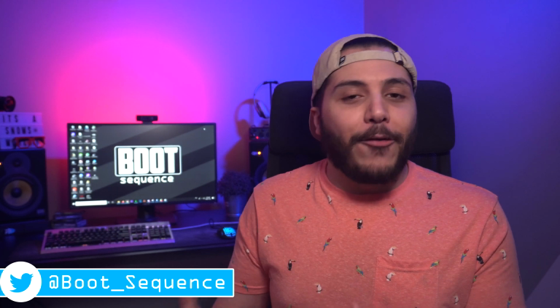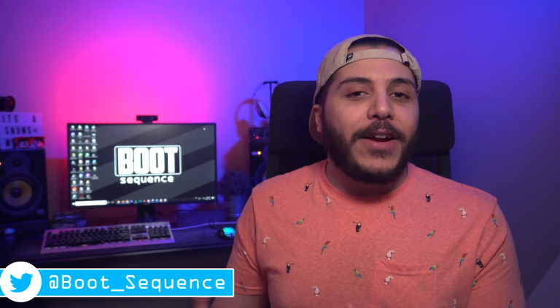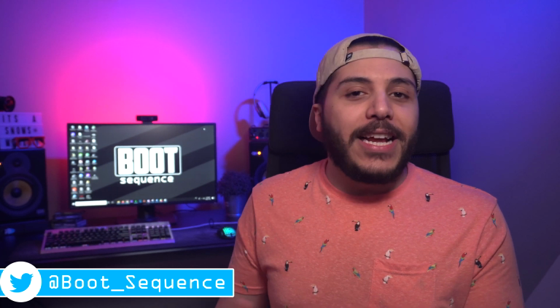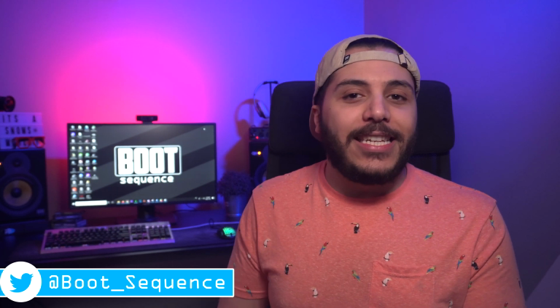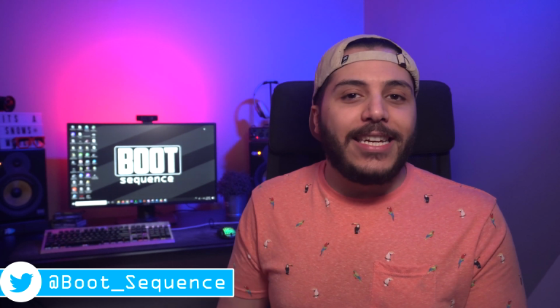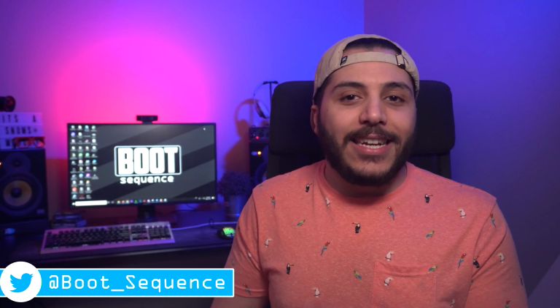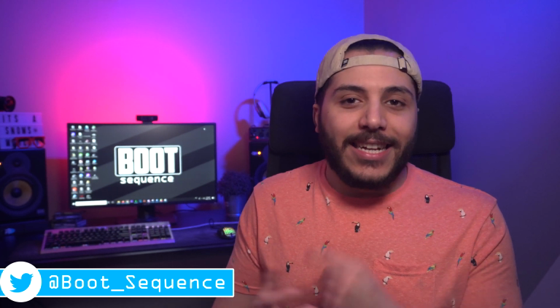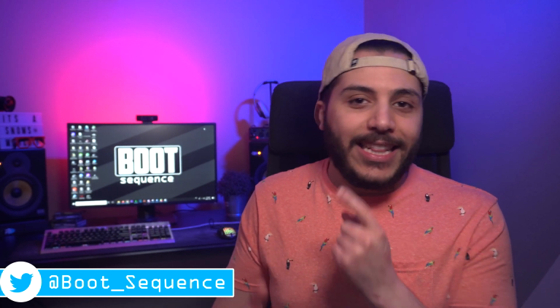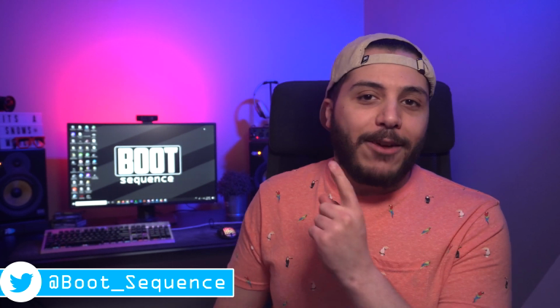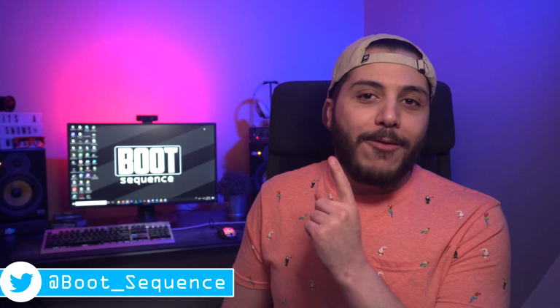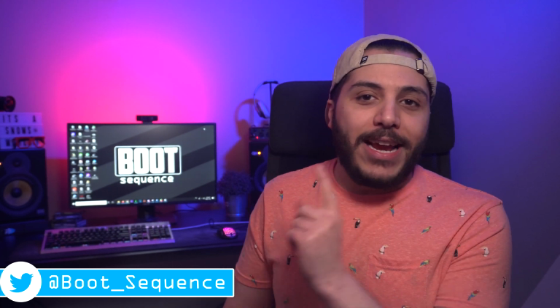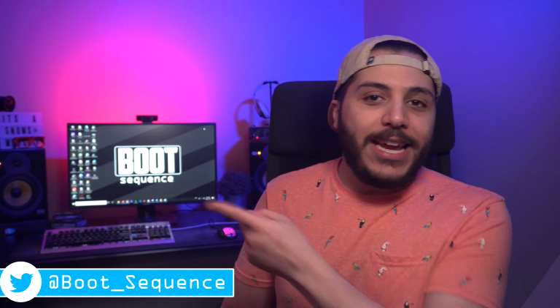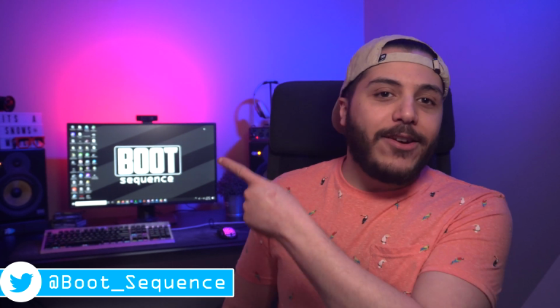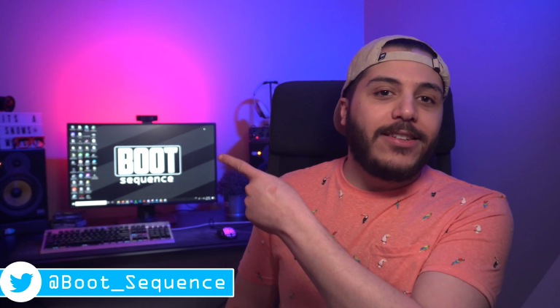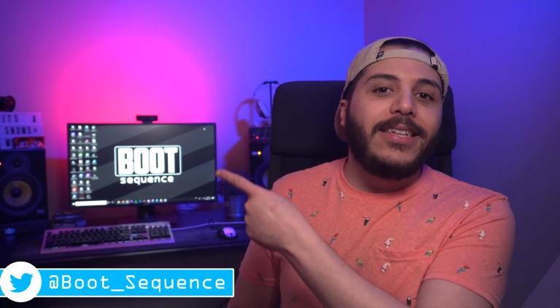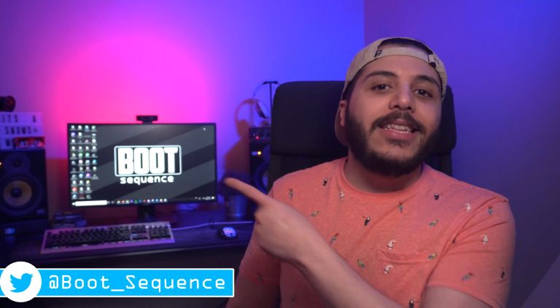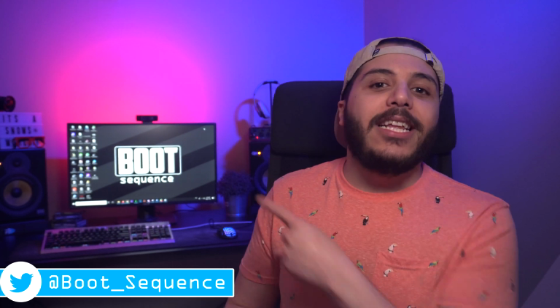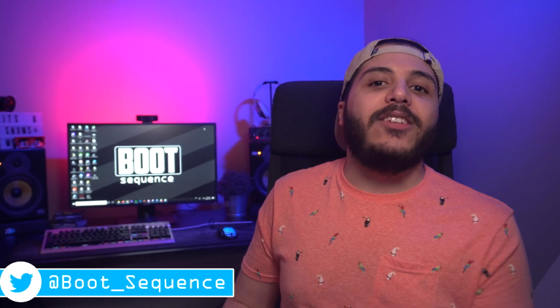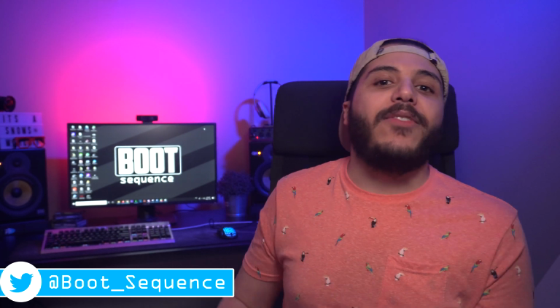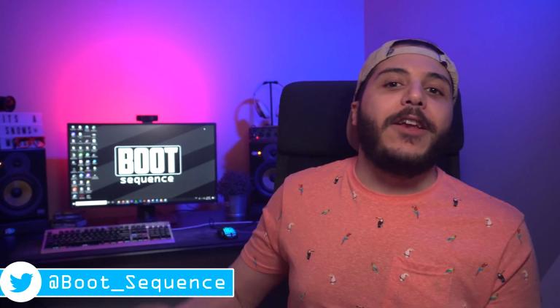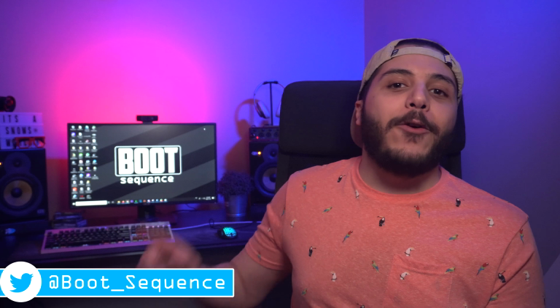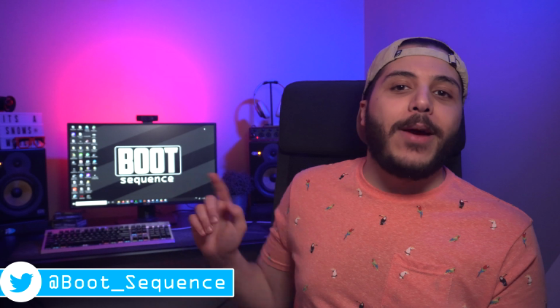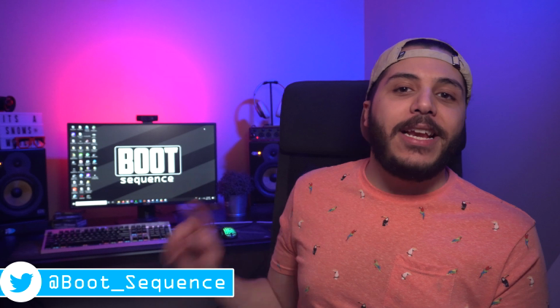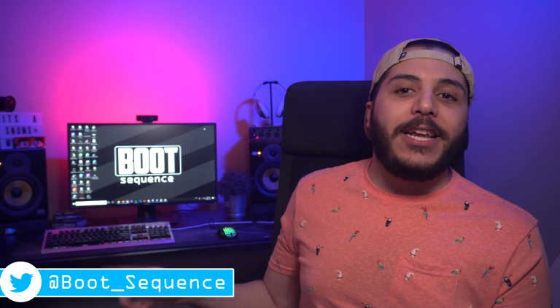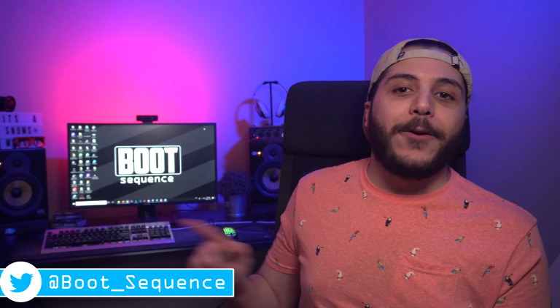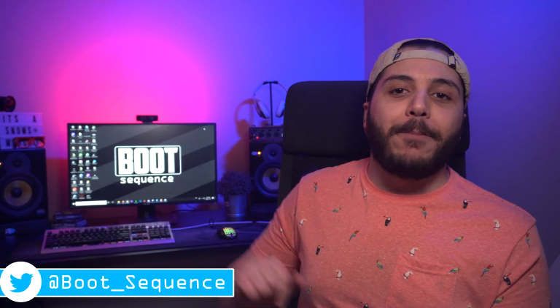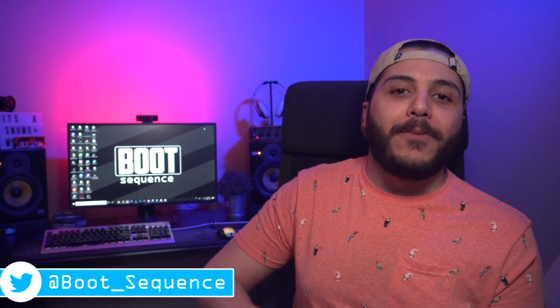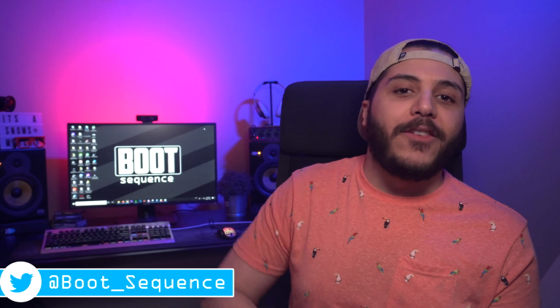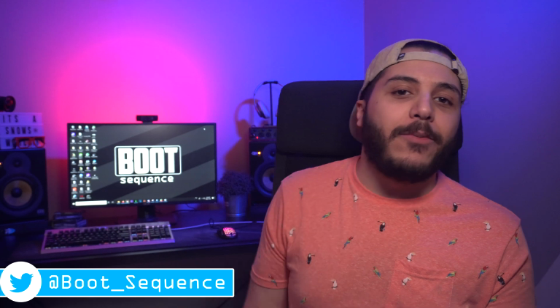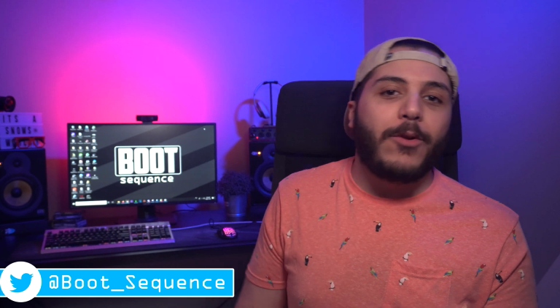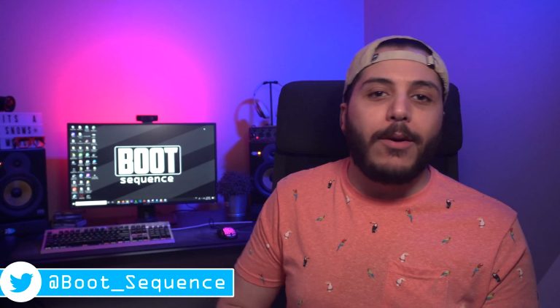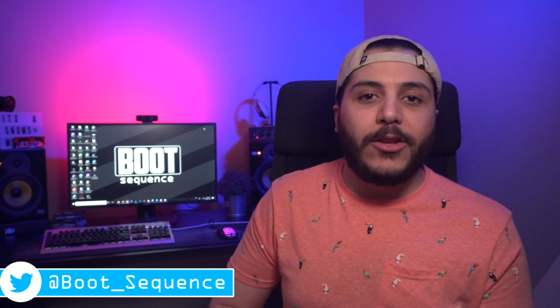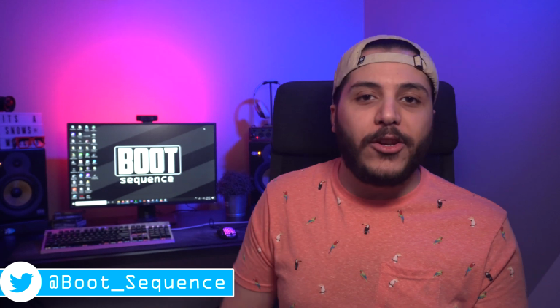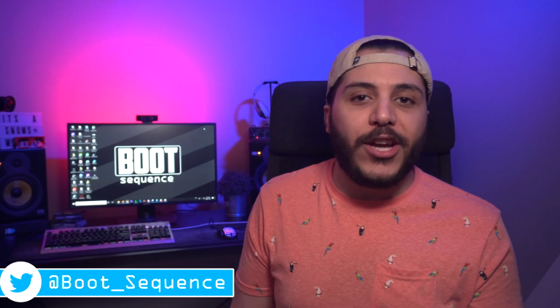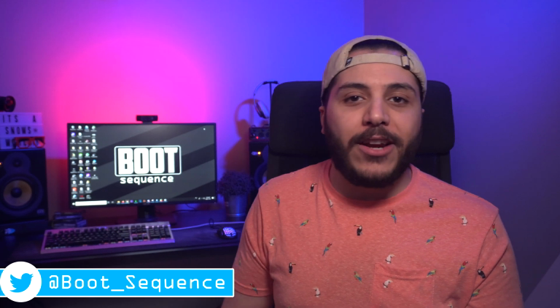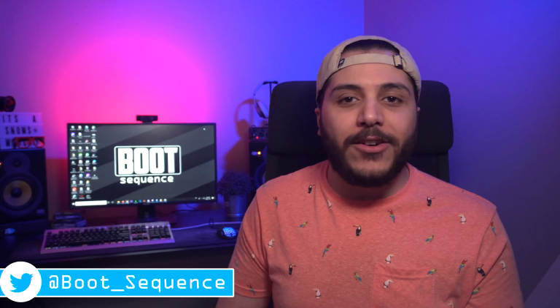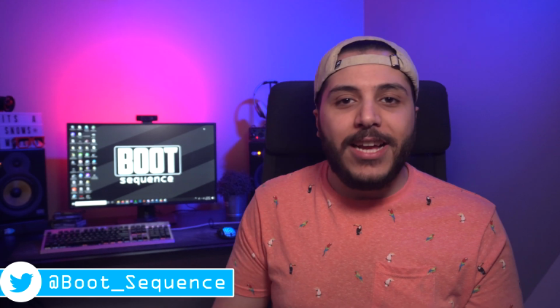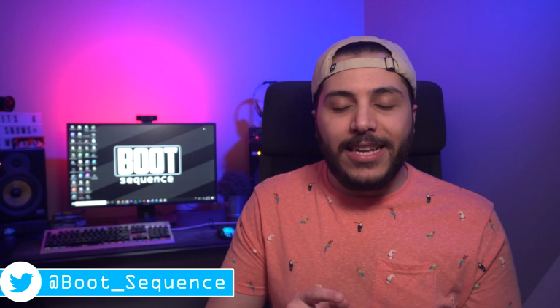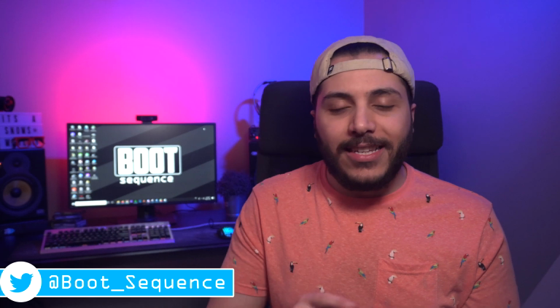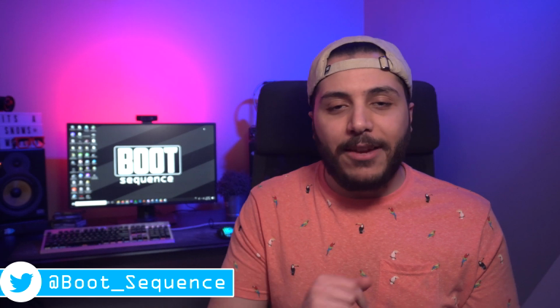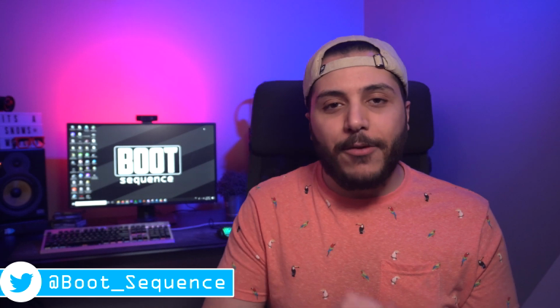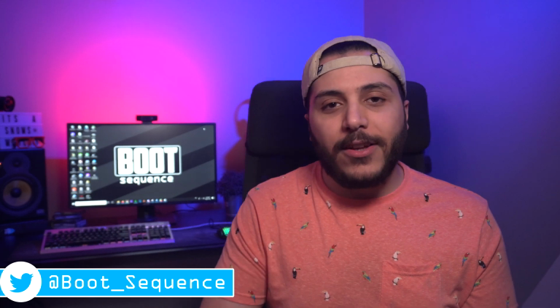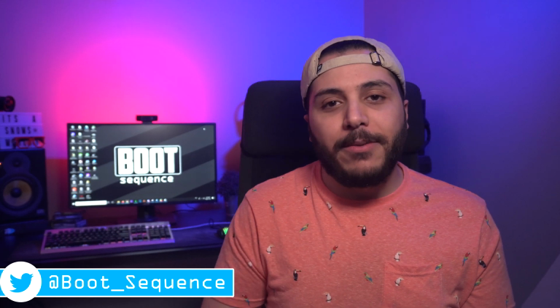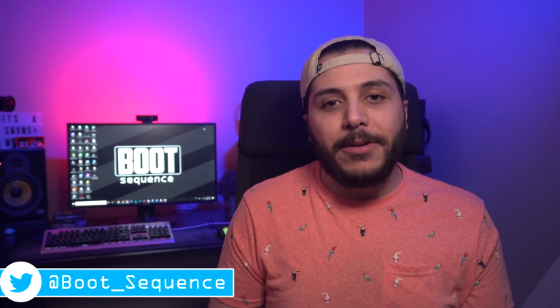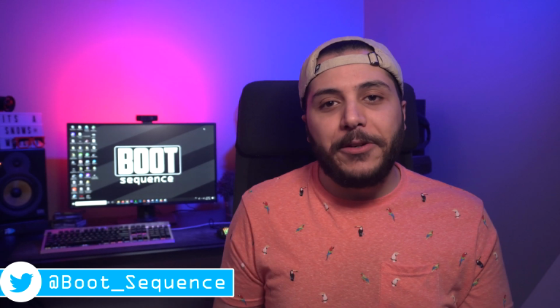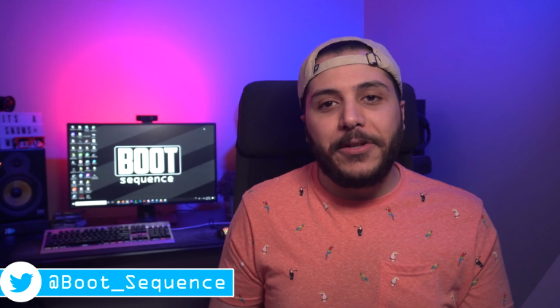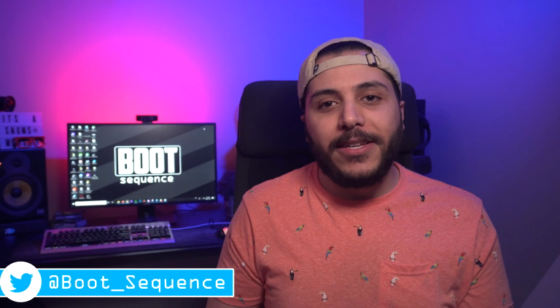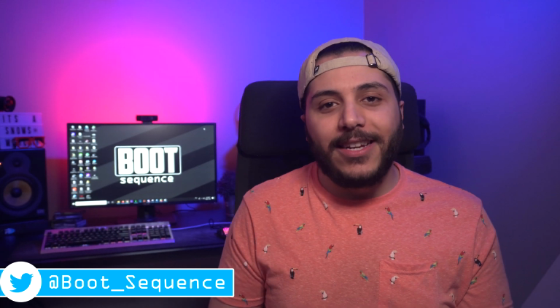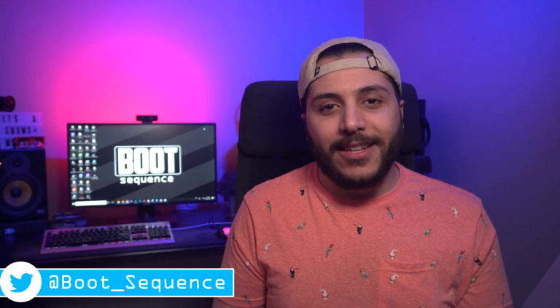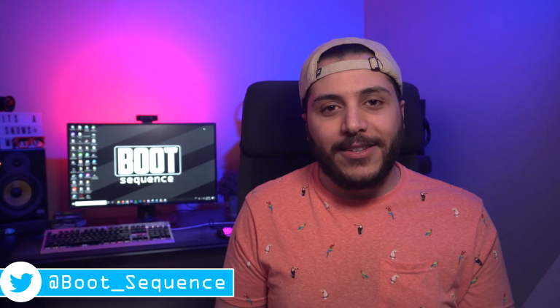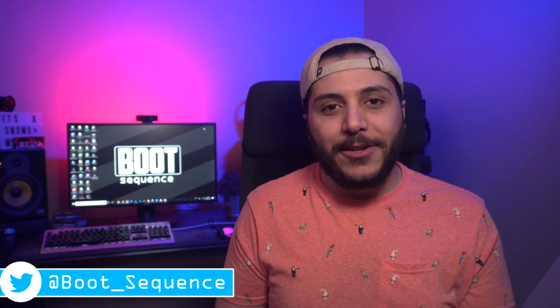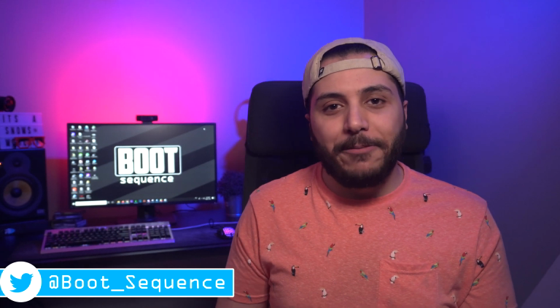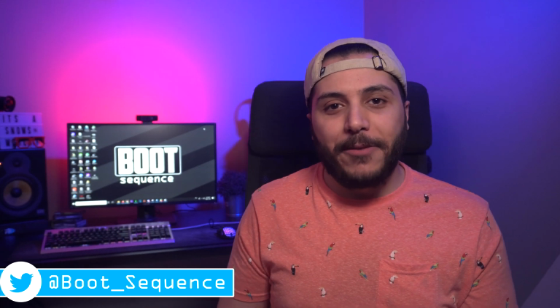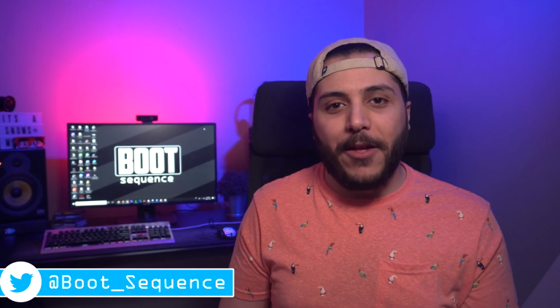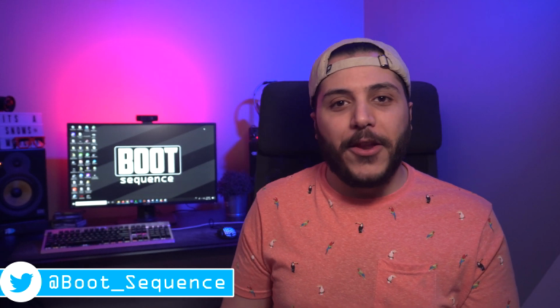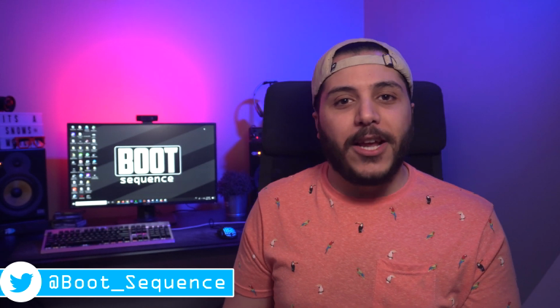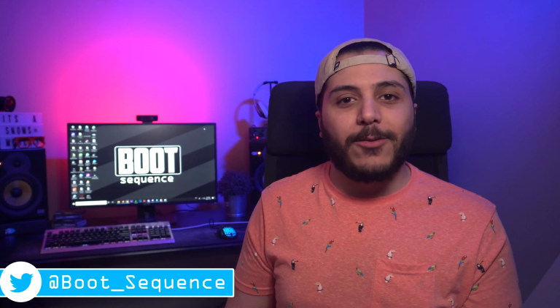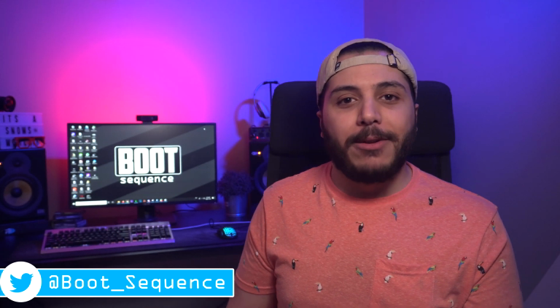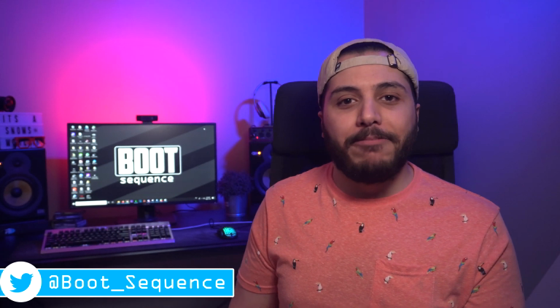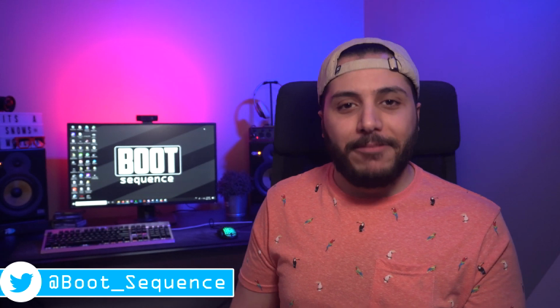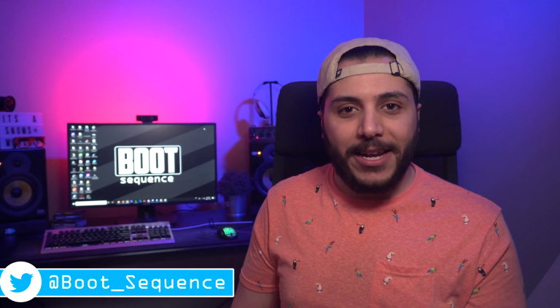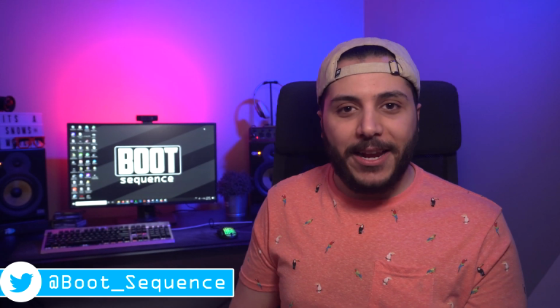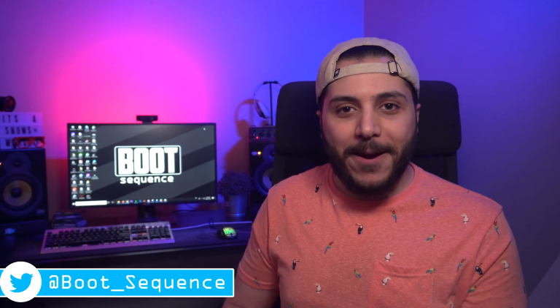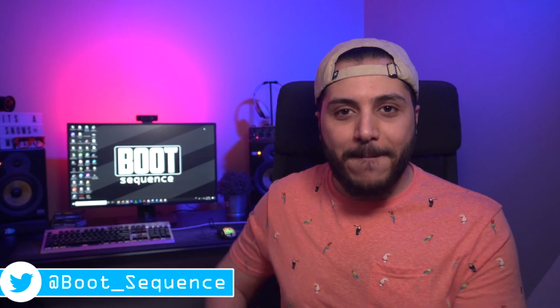Don't forget to check out the latest video, subscribe to the channel, stay frosty my dudes, and I'll see you on the next one. Take care.